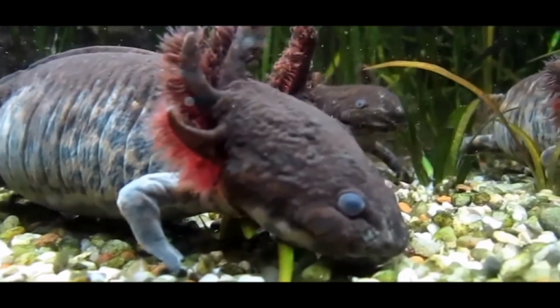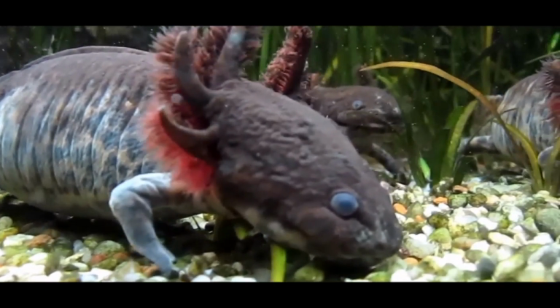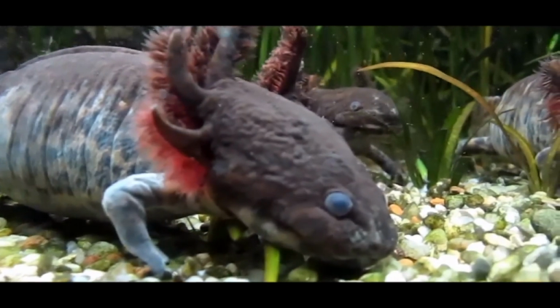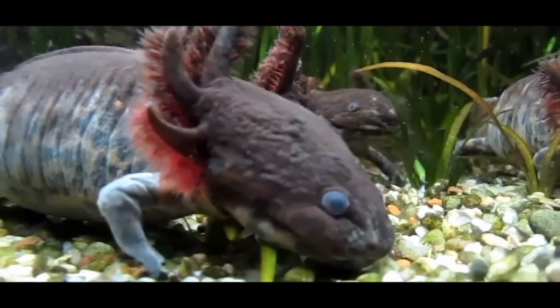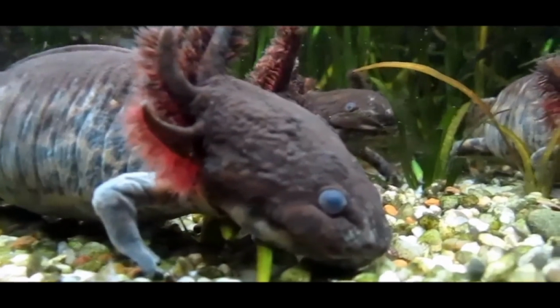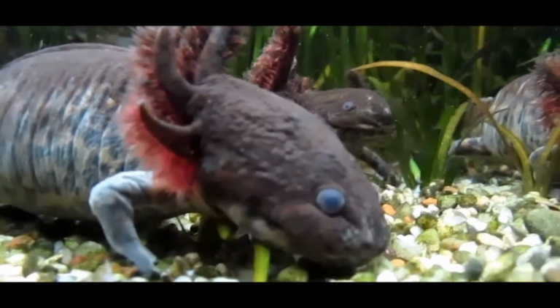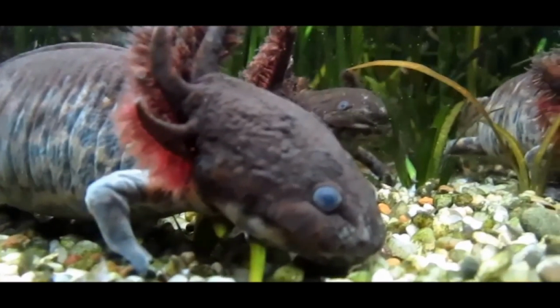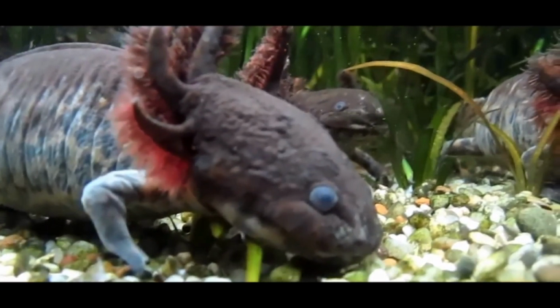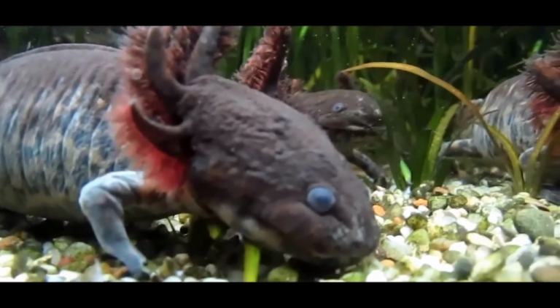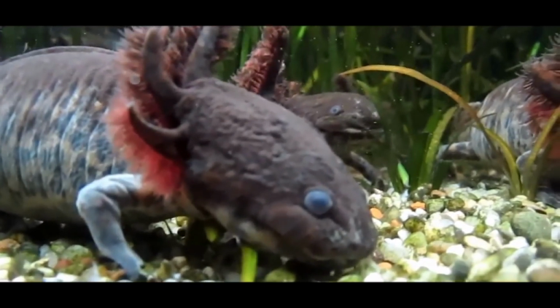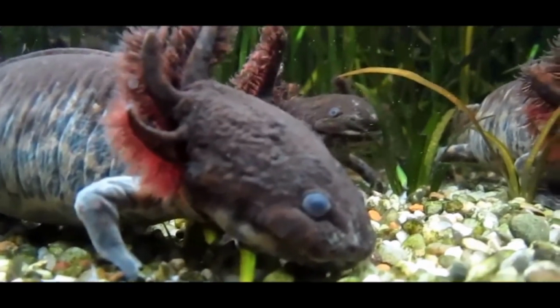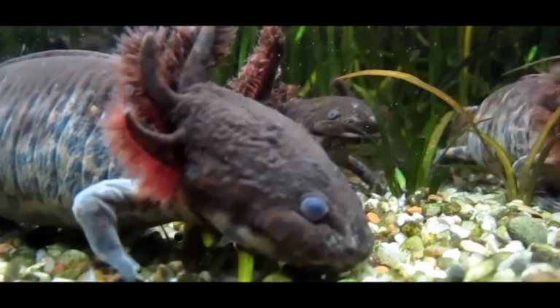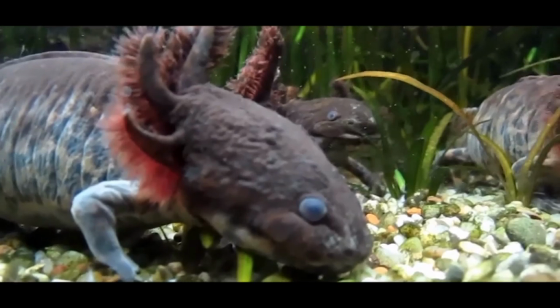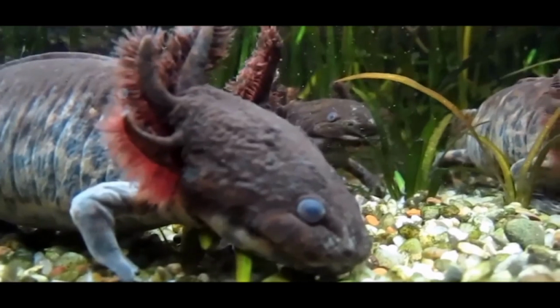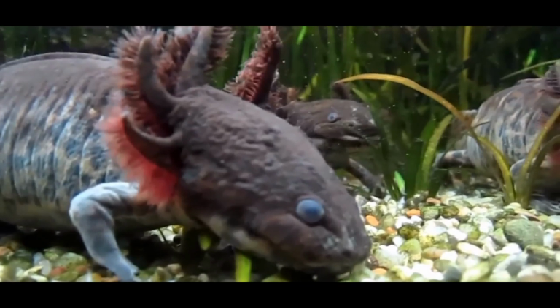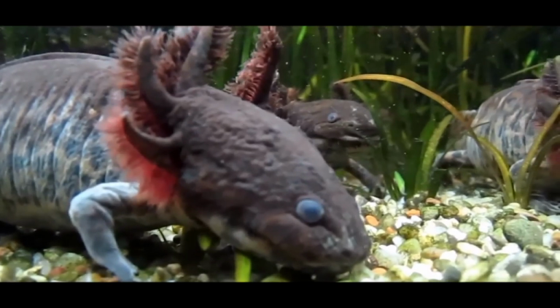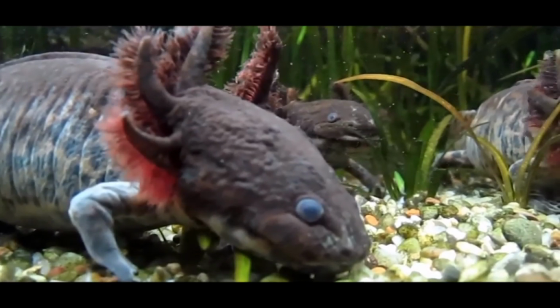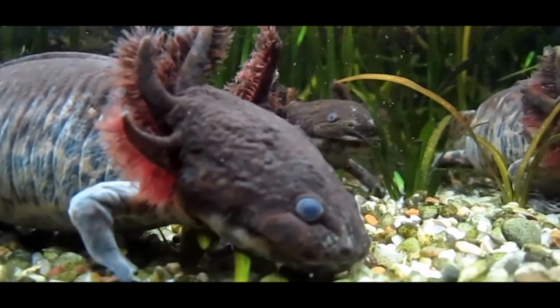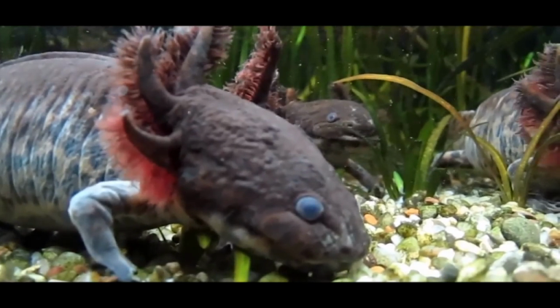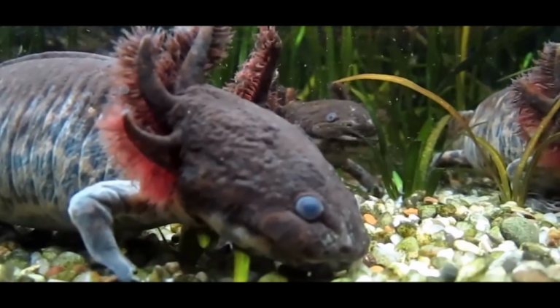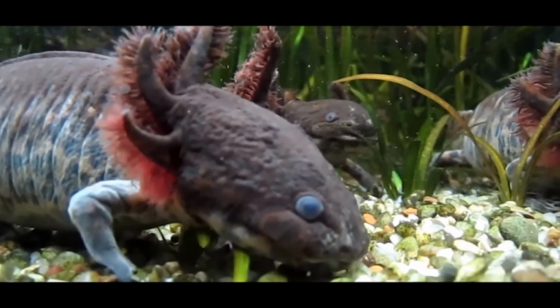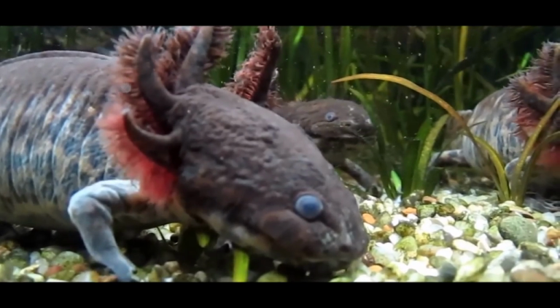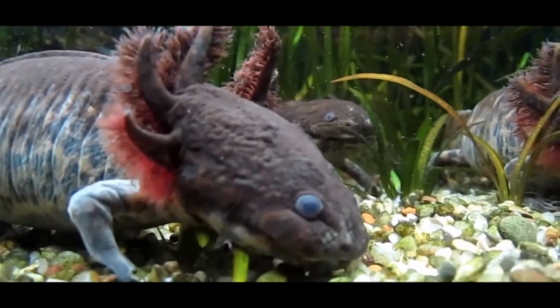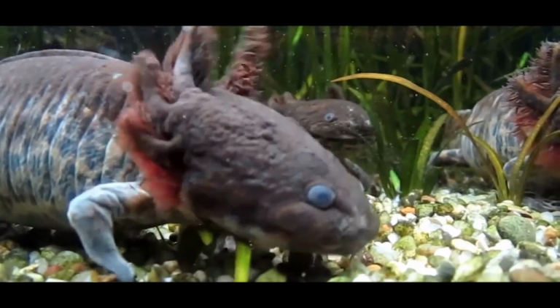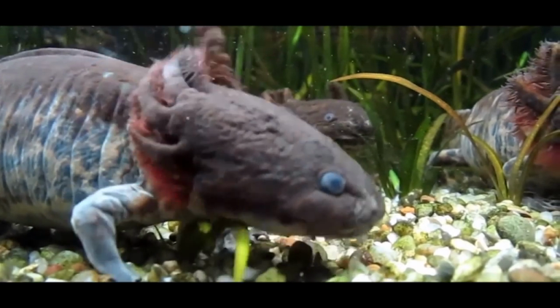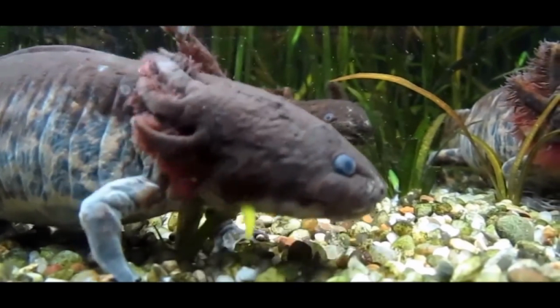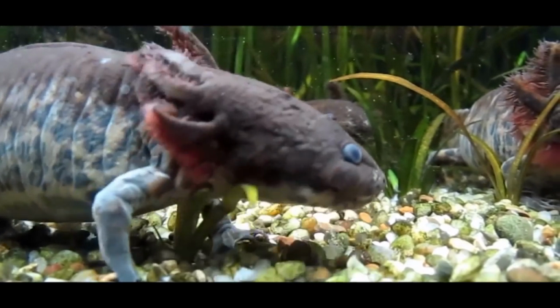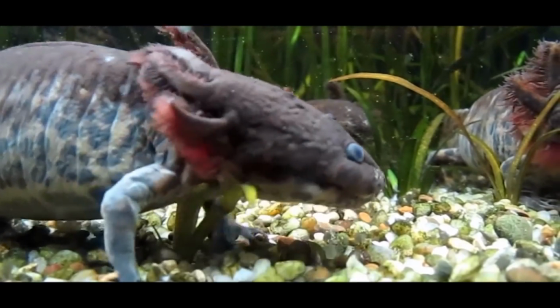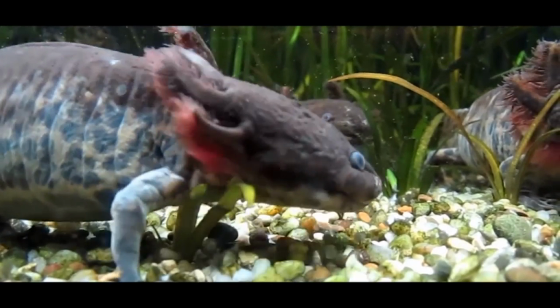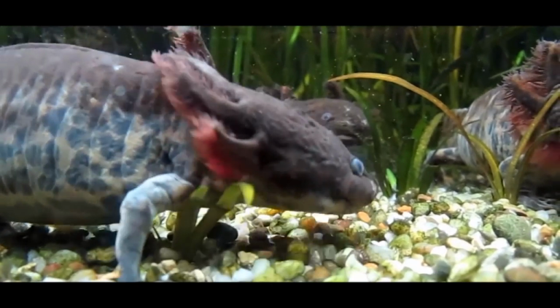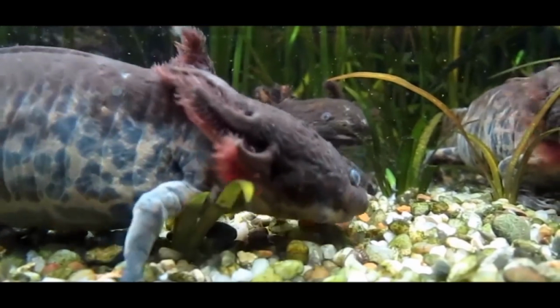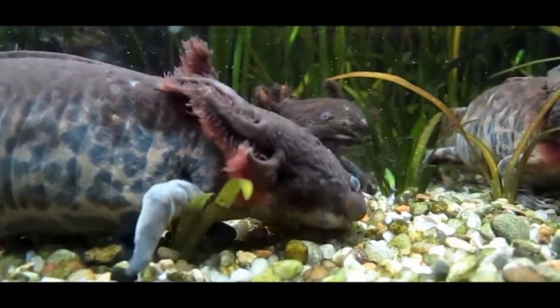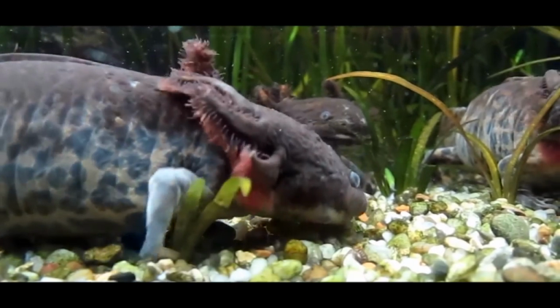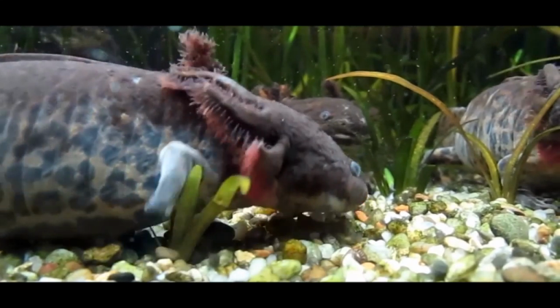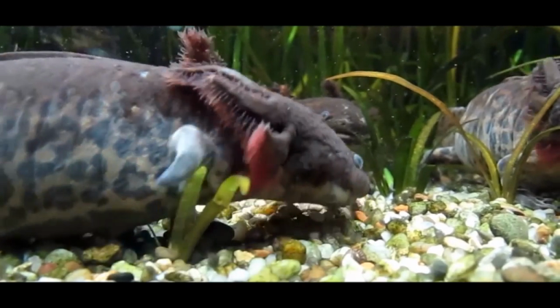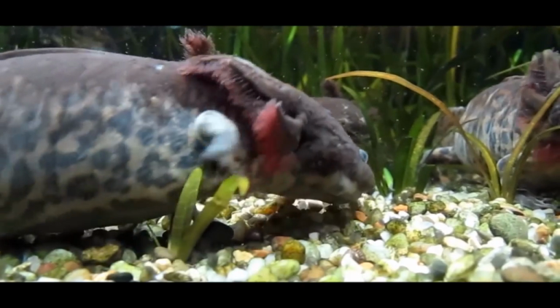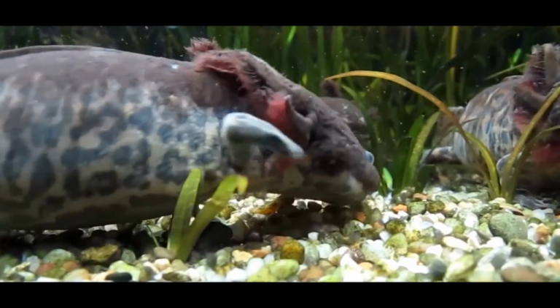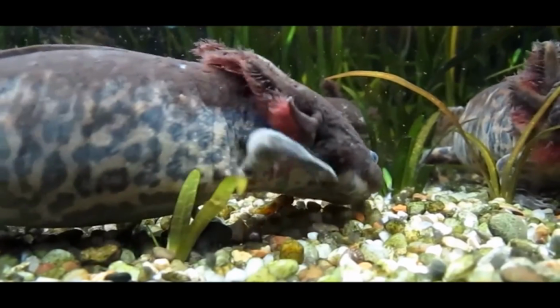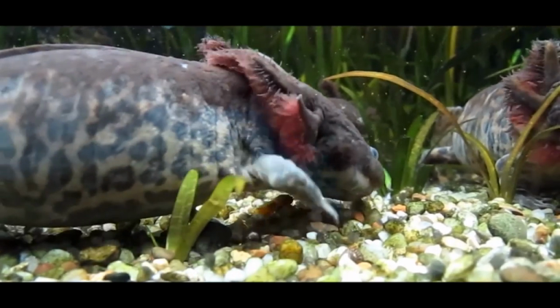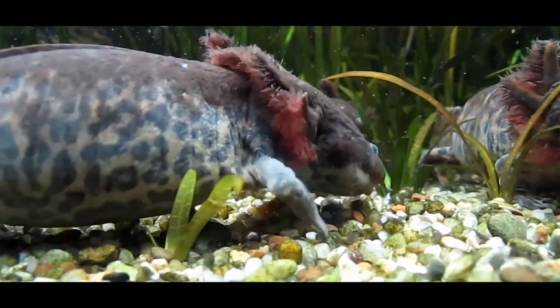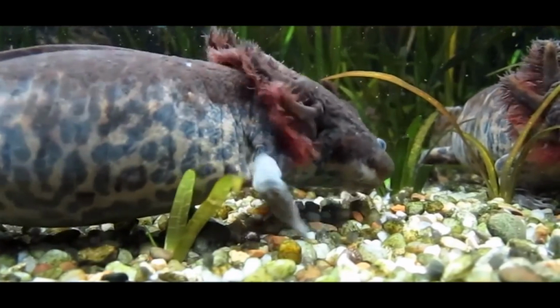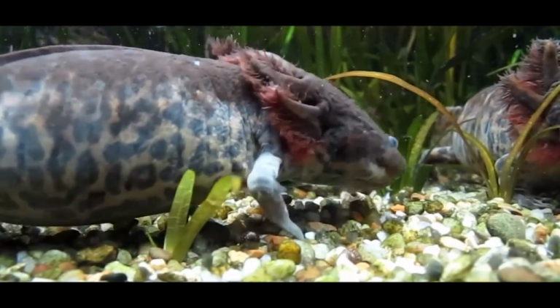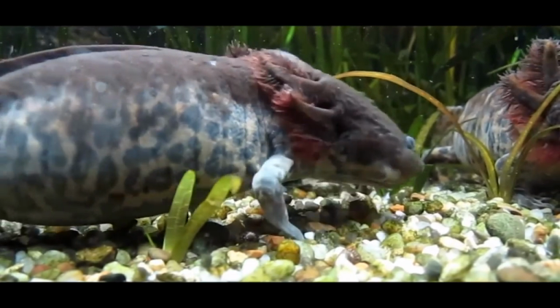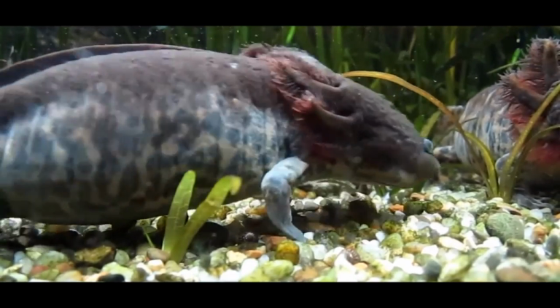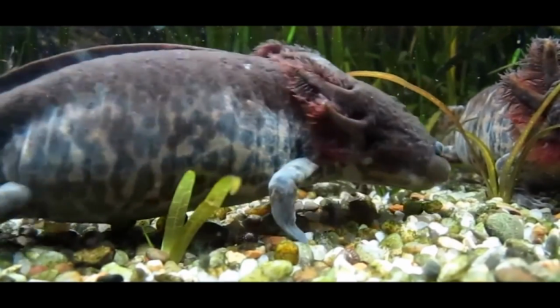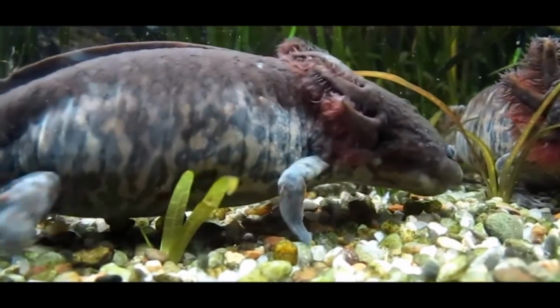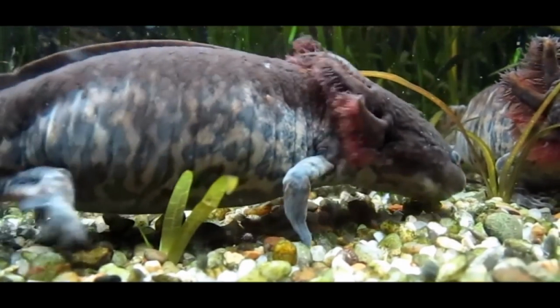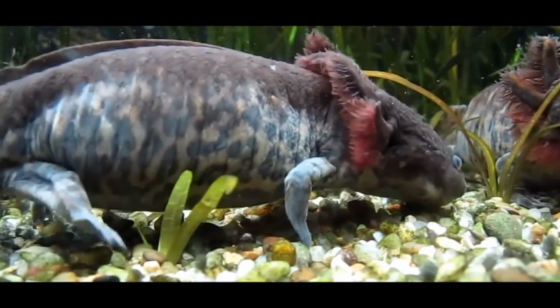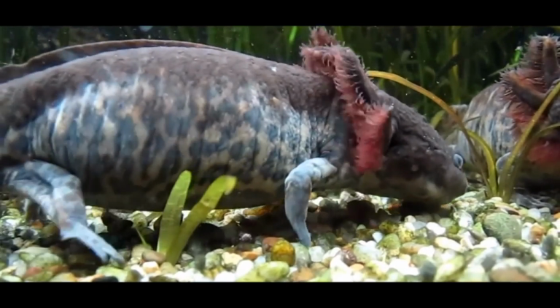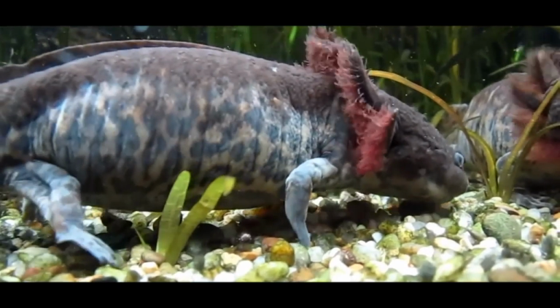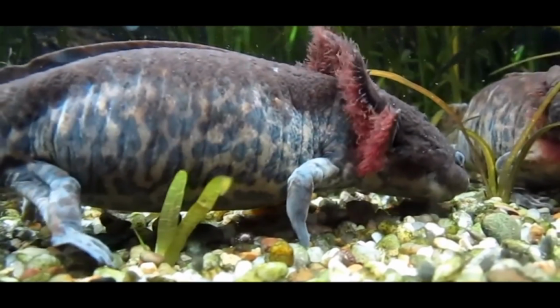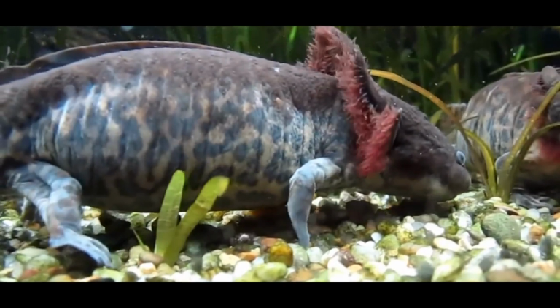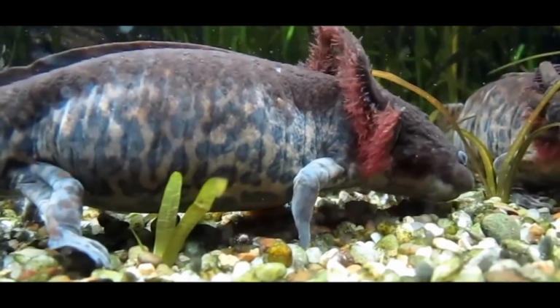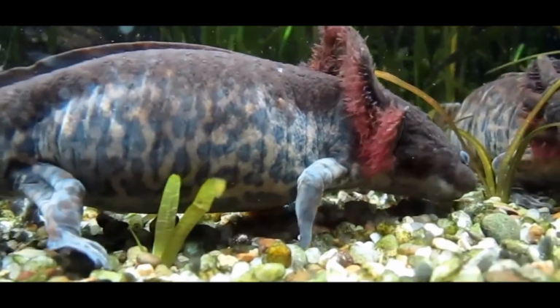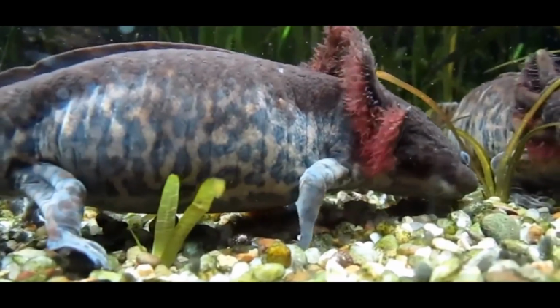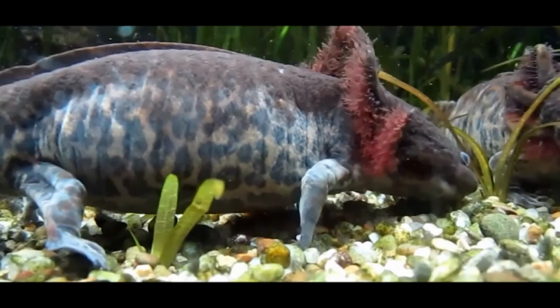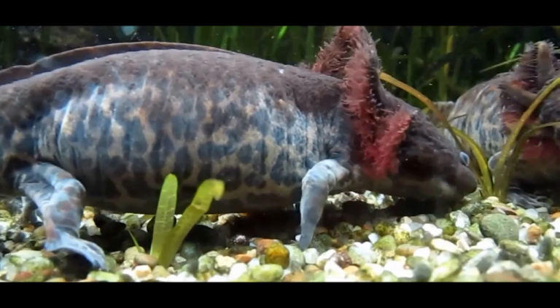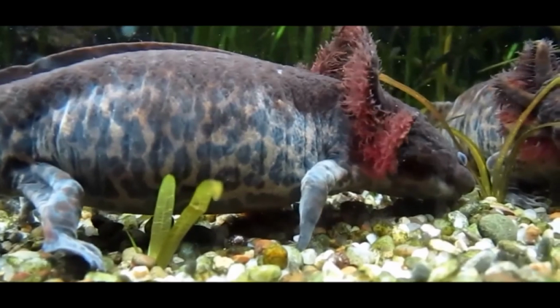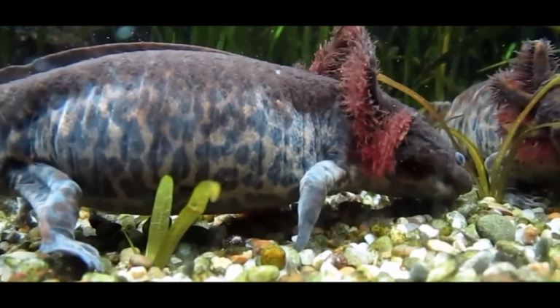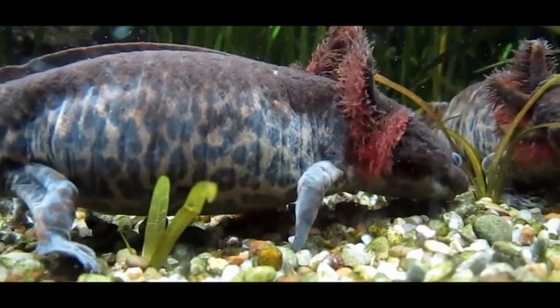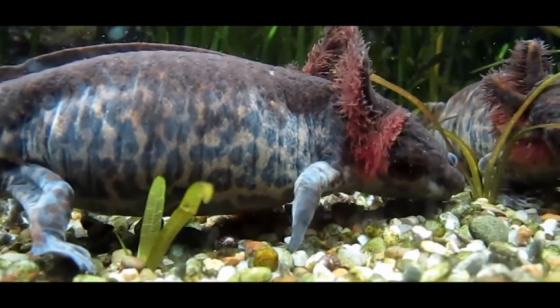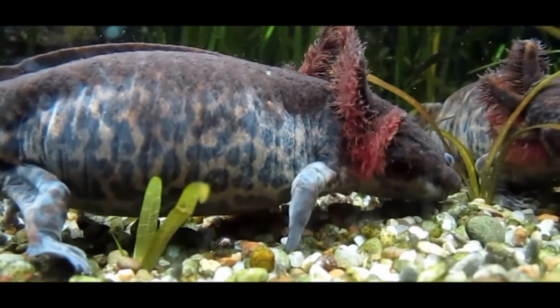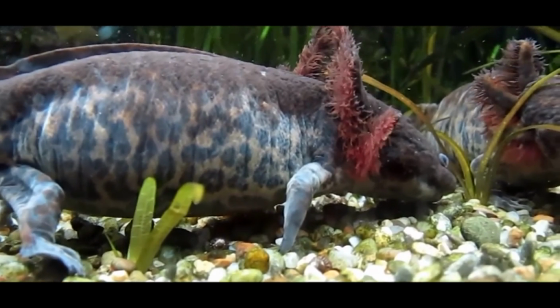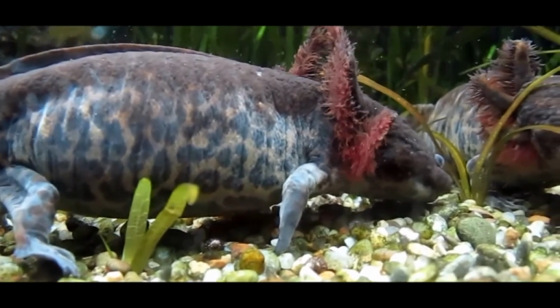If this salamander were to go extinct, there will be a fluctuation — the amount of crawfish and snails will increase, since this is Juan's food.